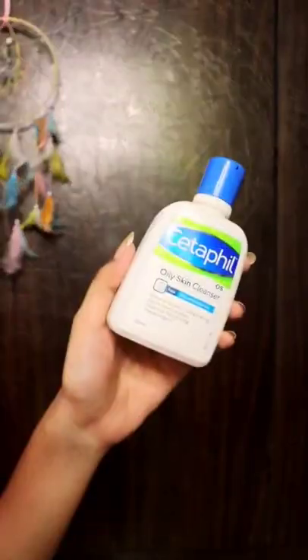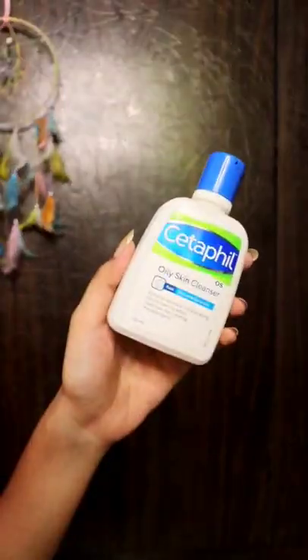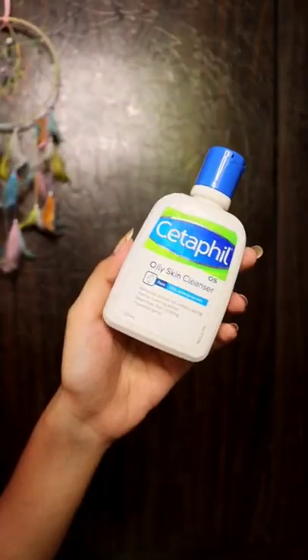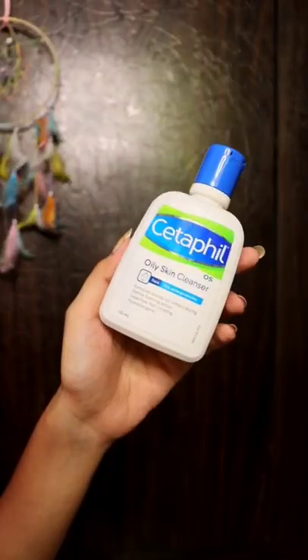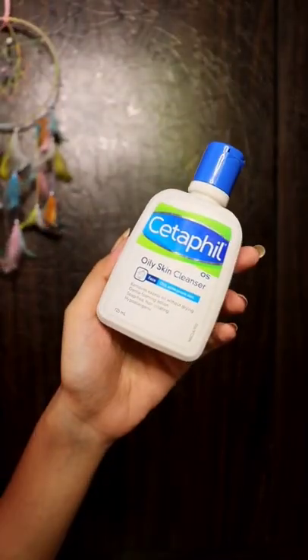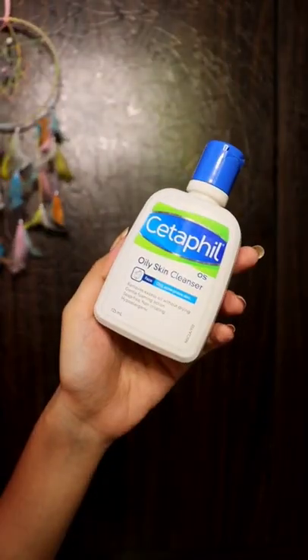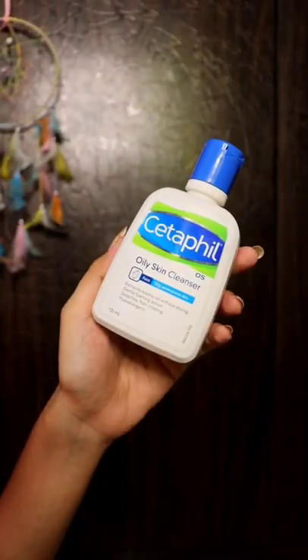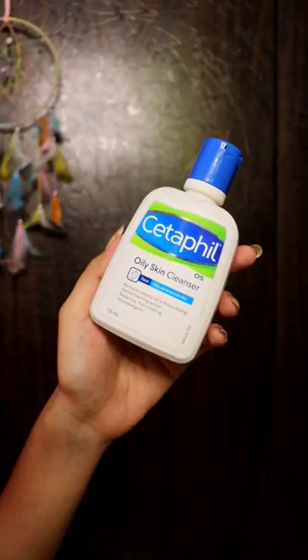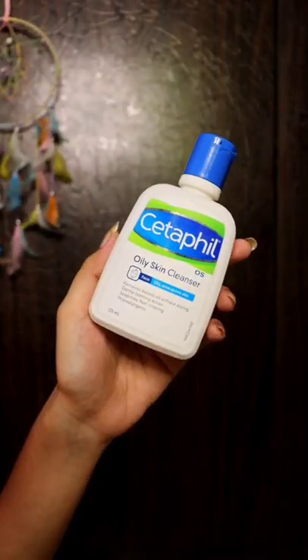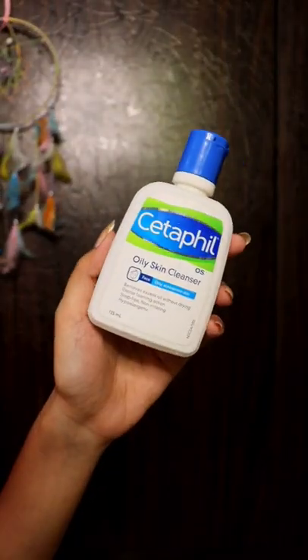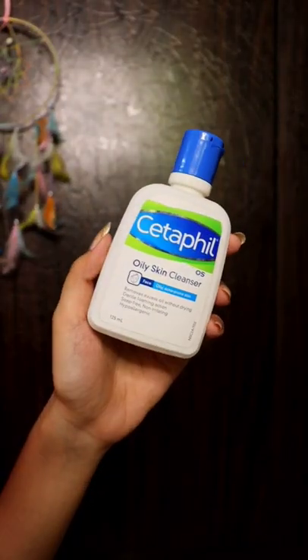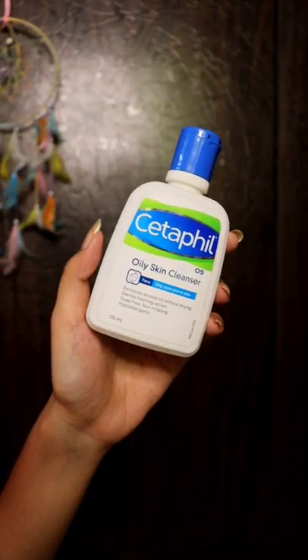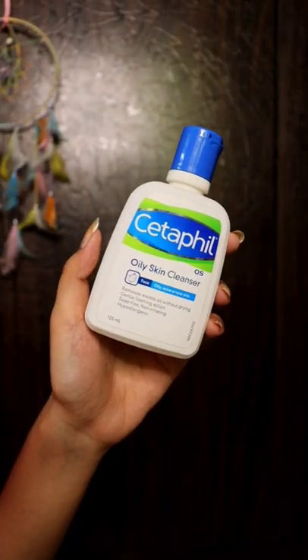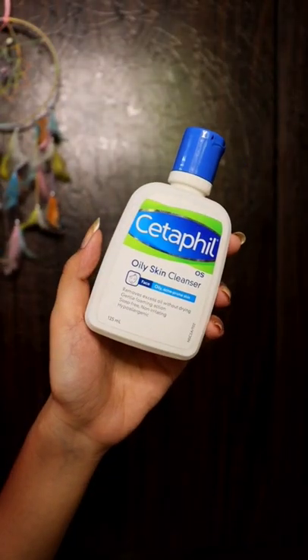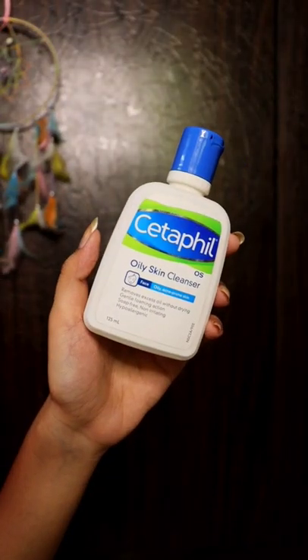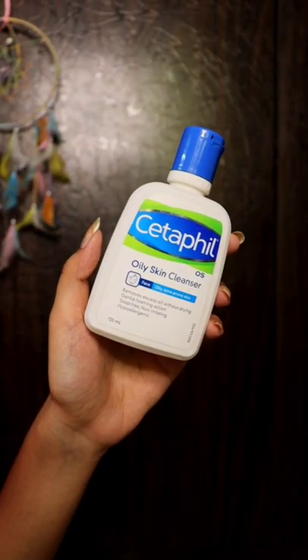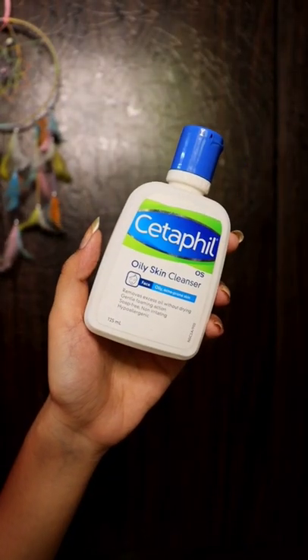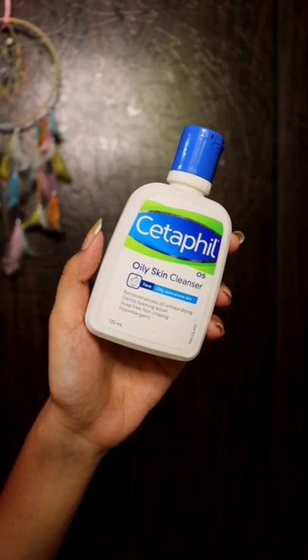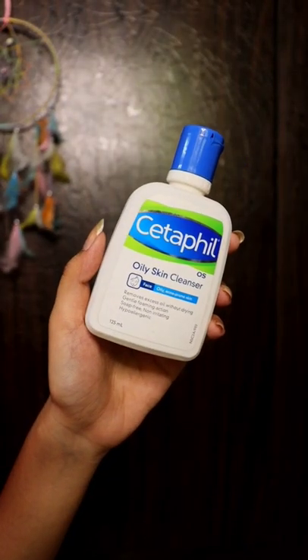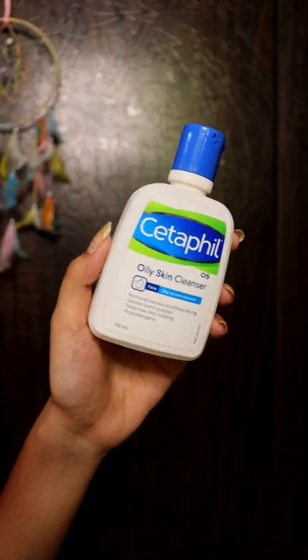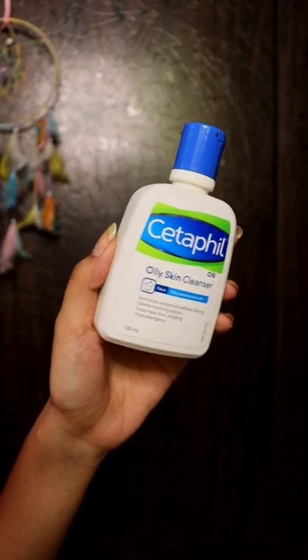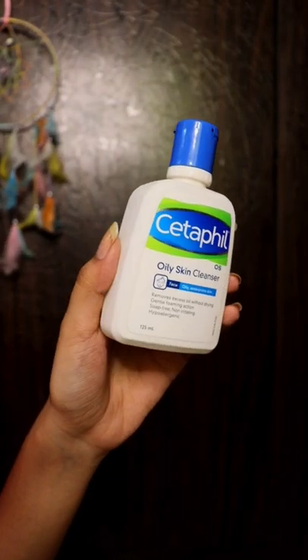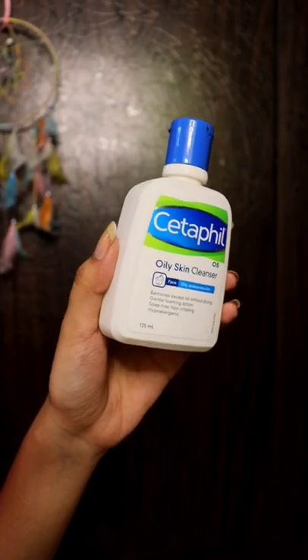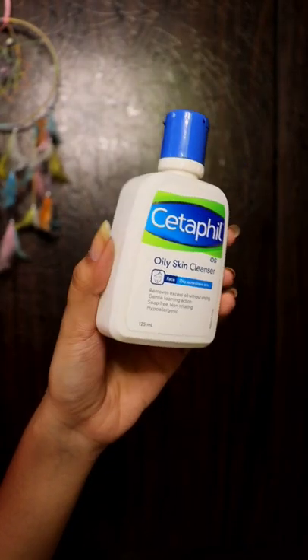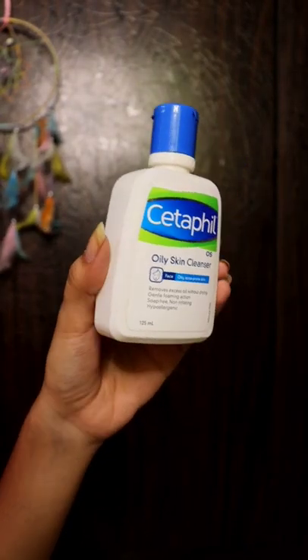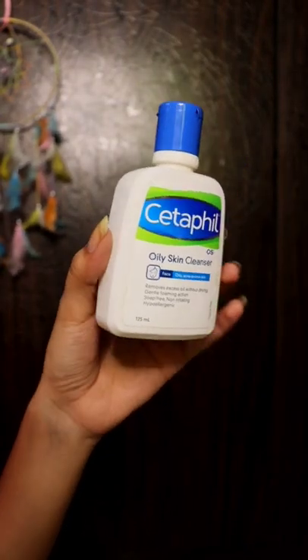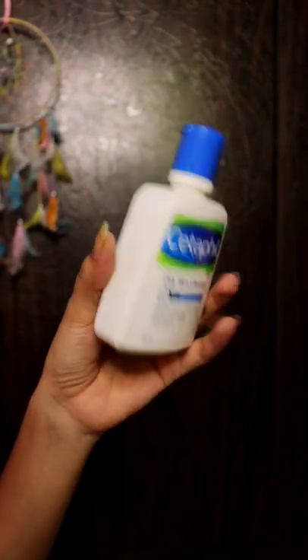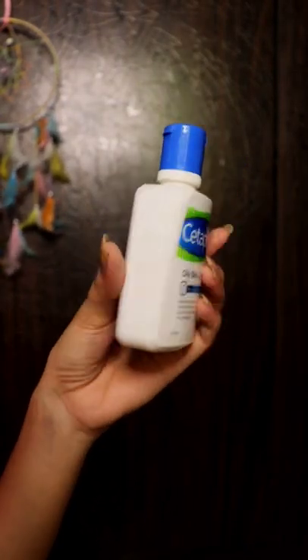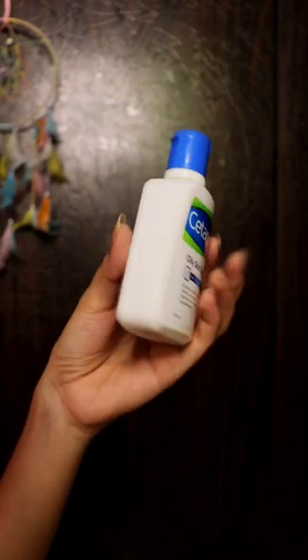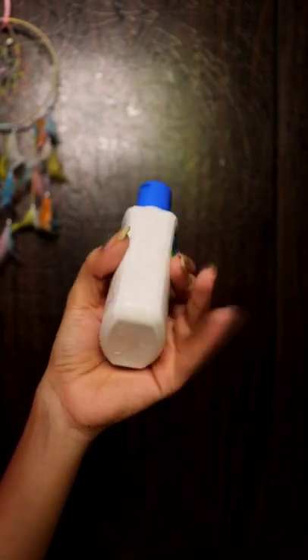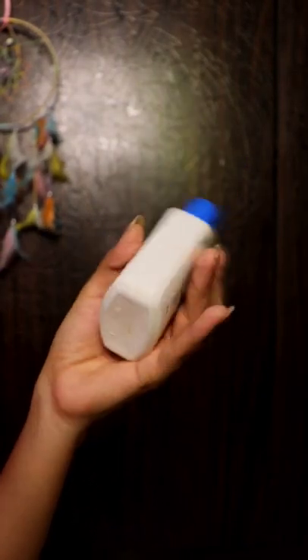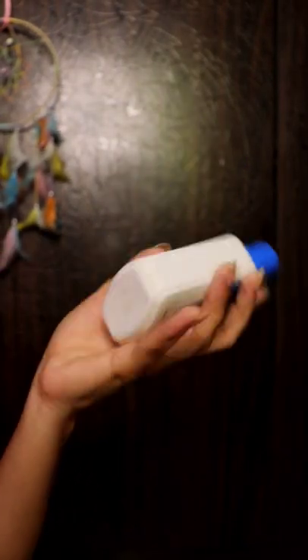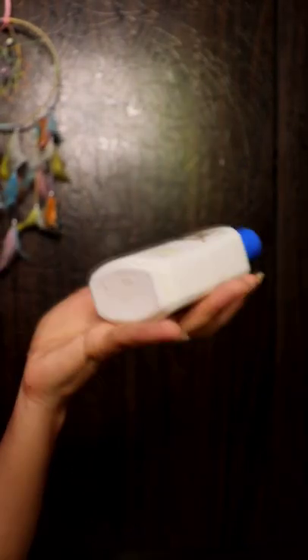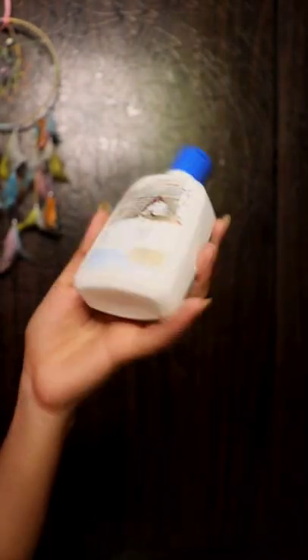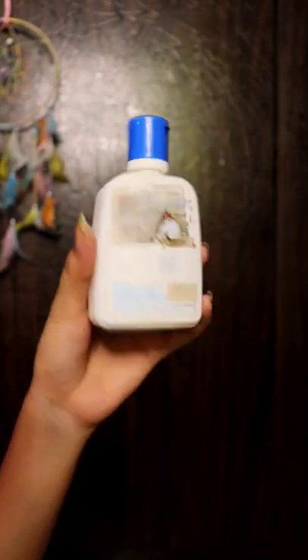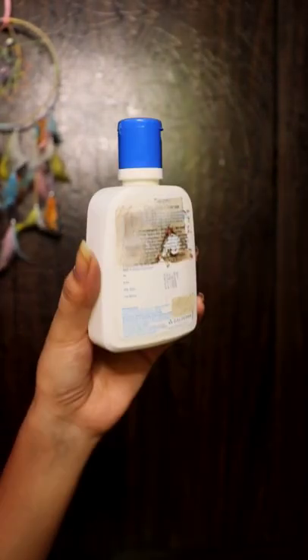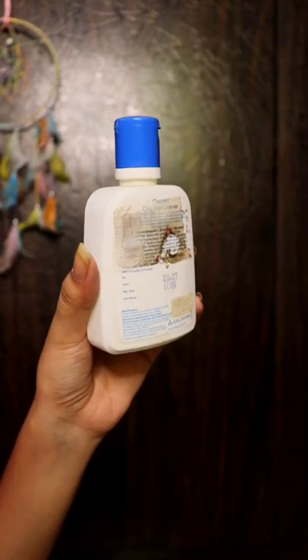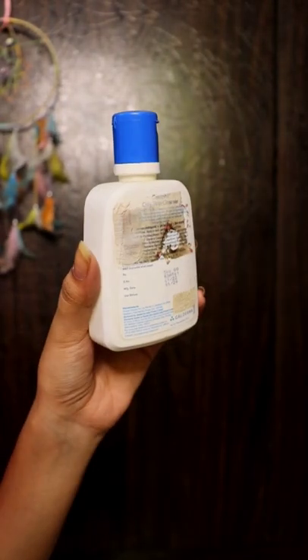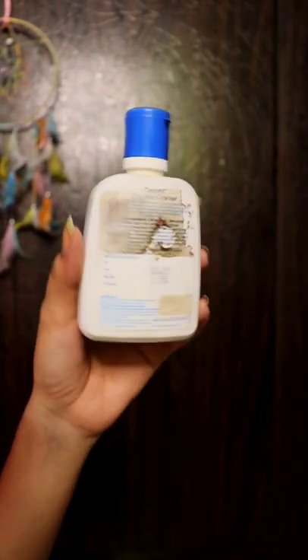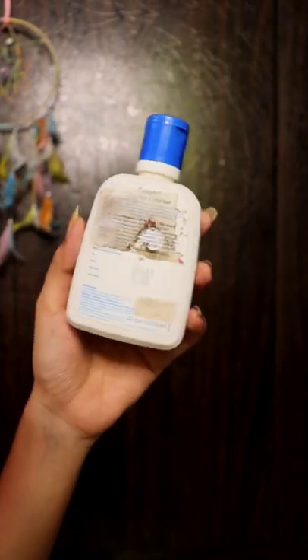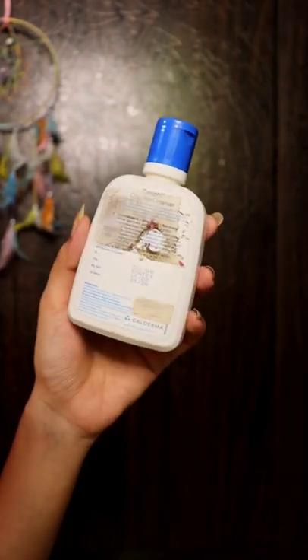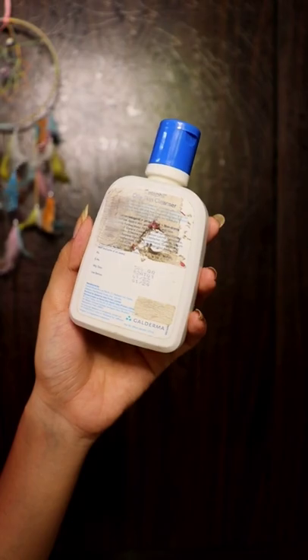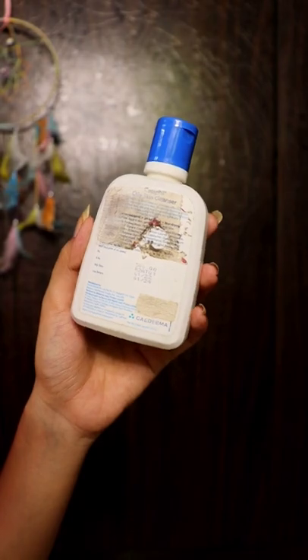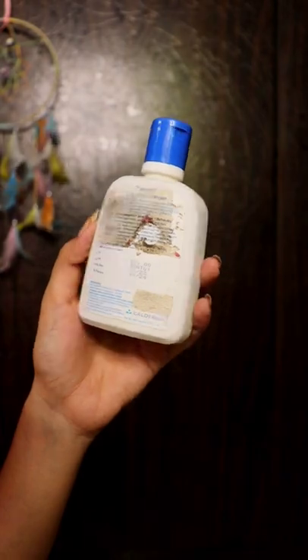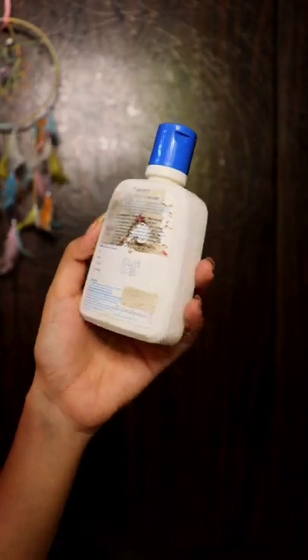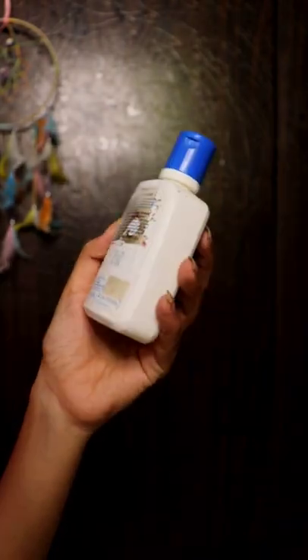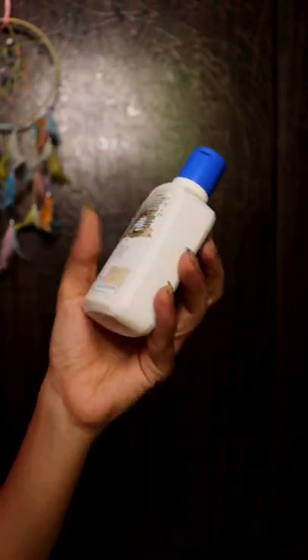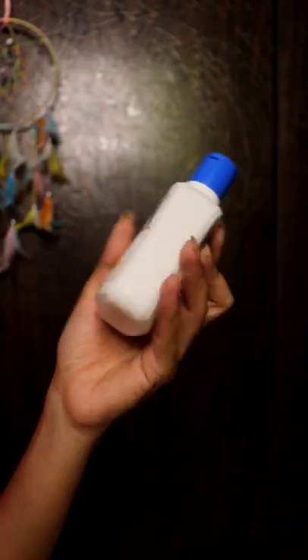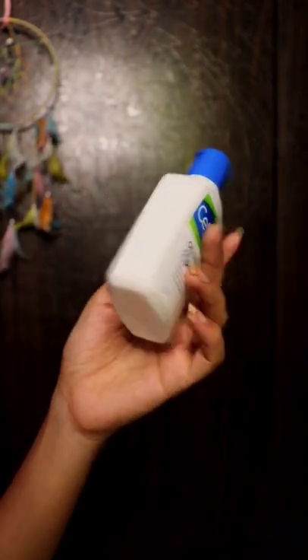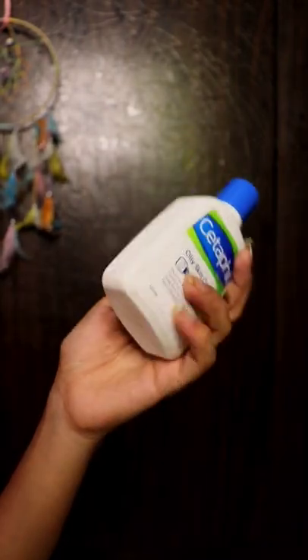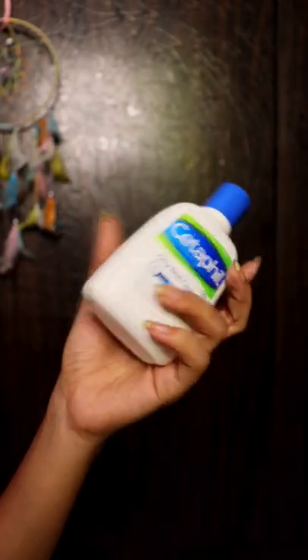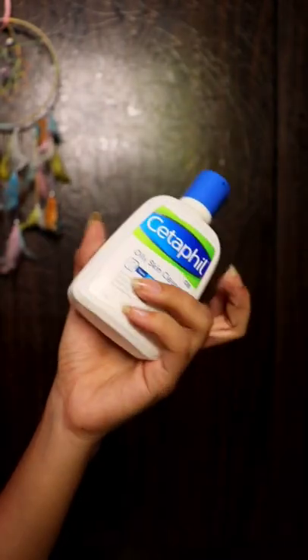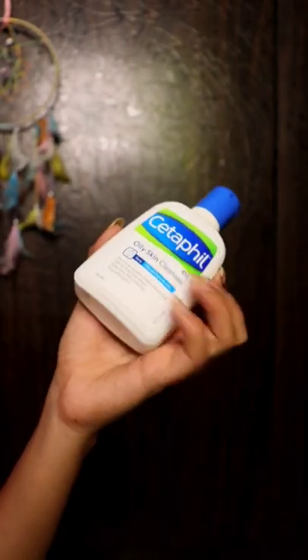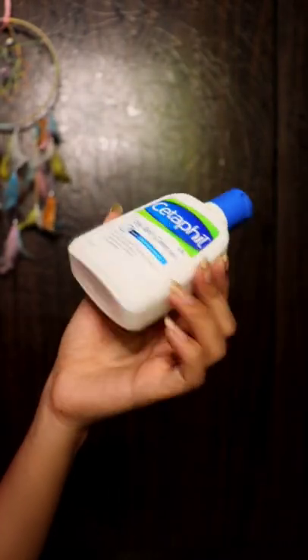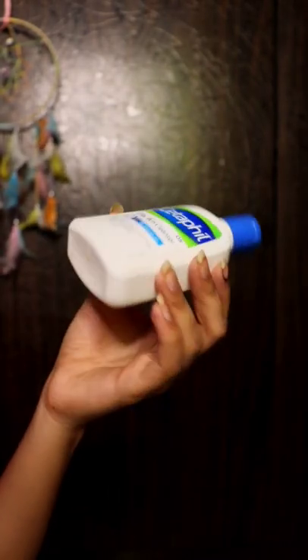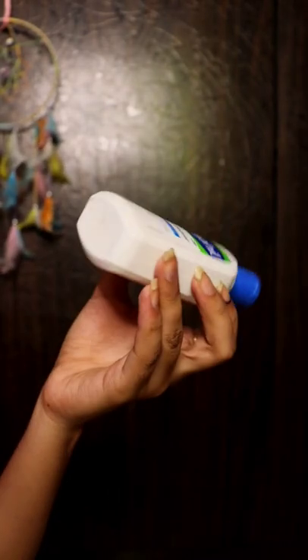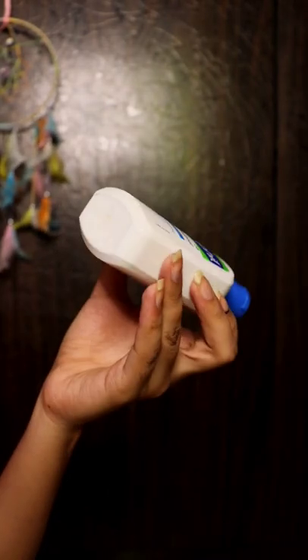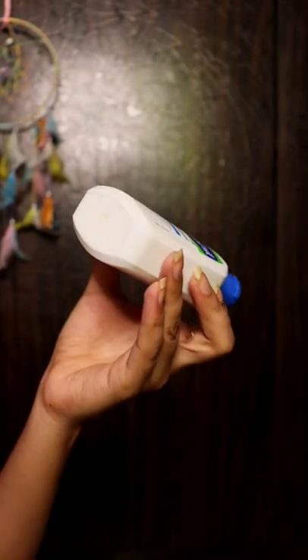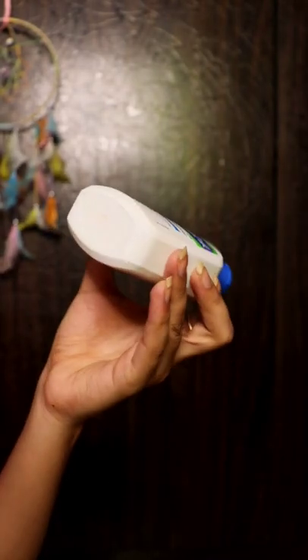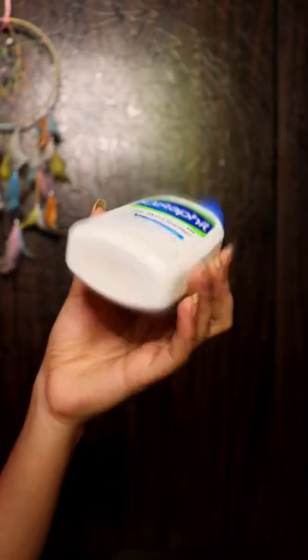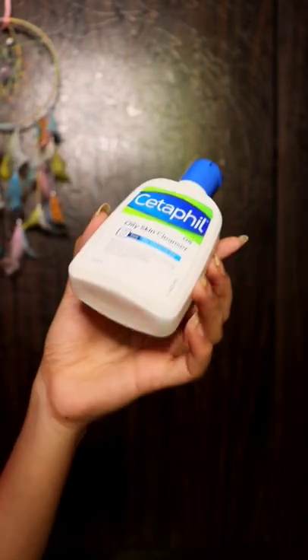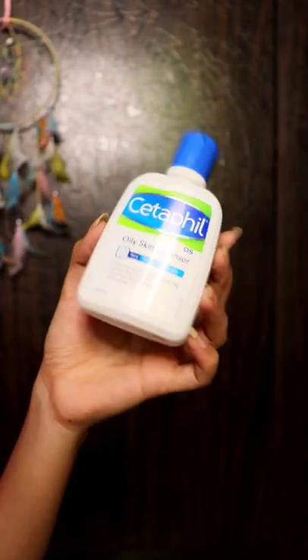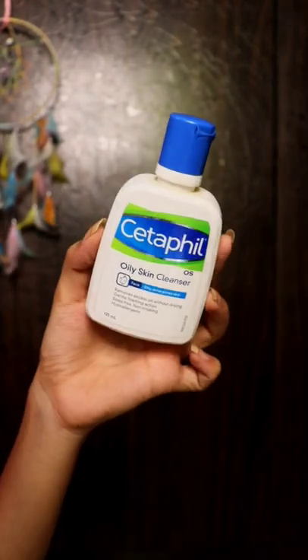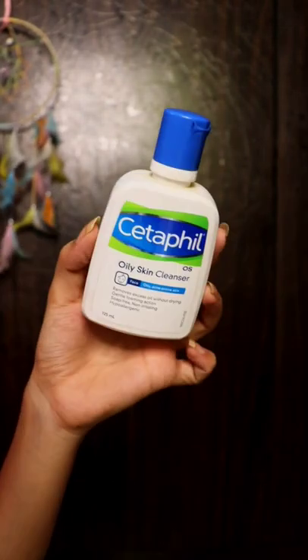The very first is my favorite Cetaphil oily skin cleanser that removes excess oil without drying, and it's super gentle on my skin.